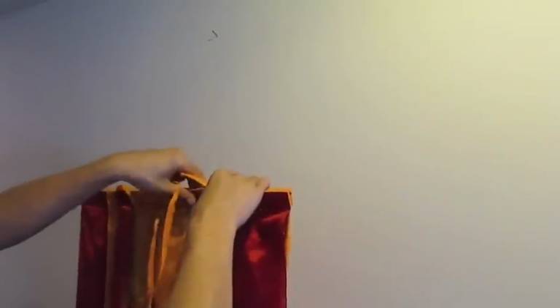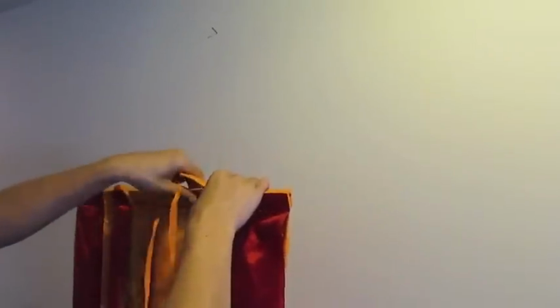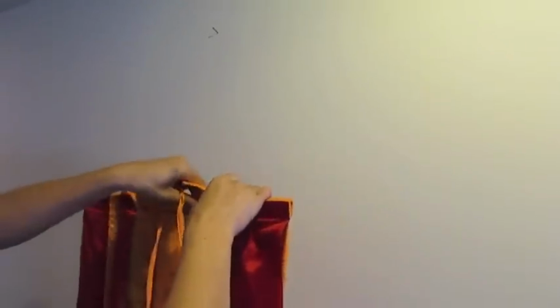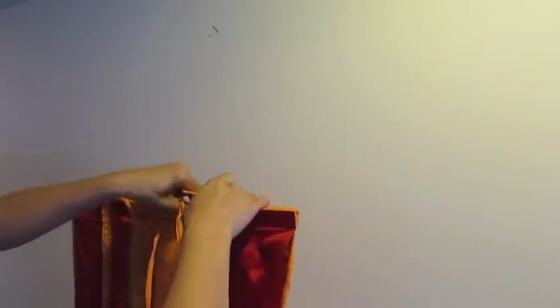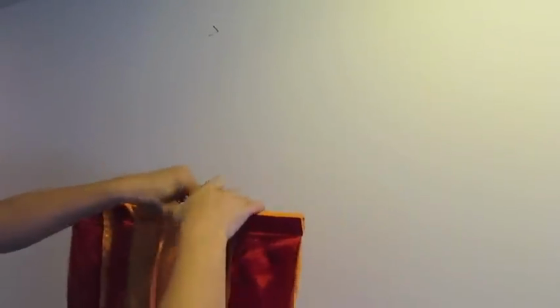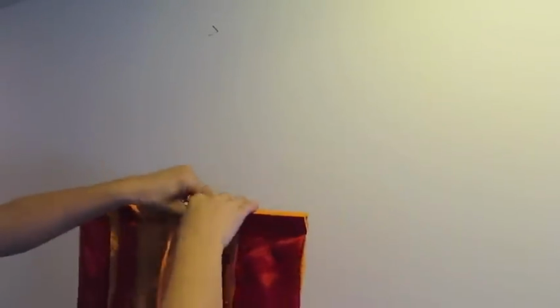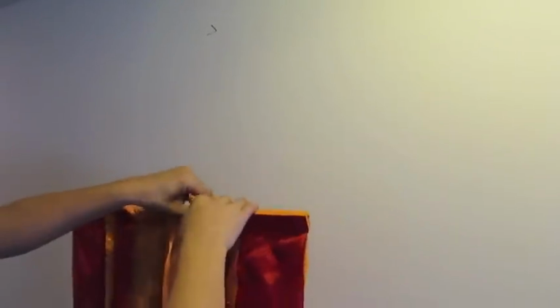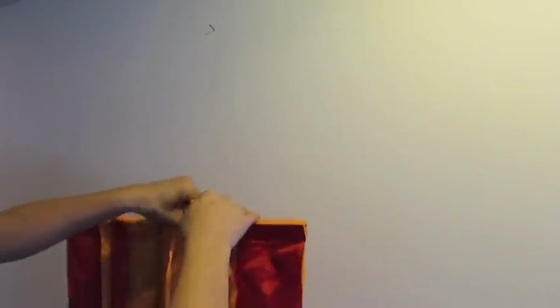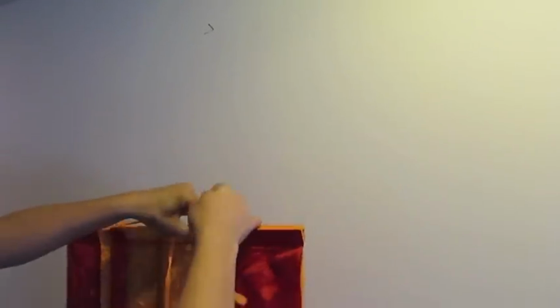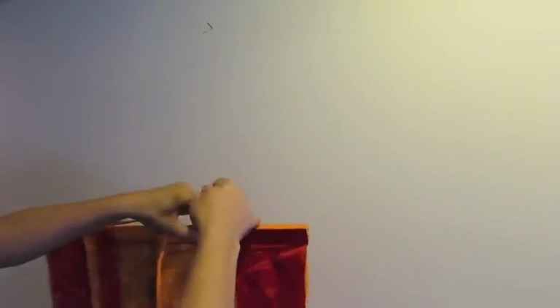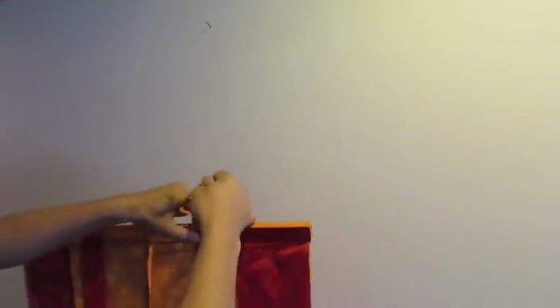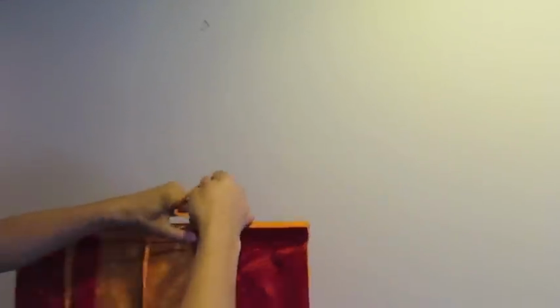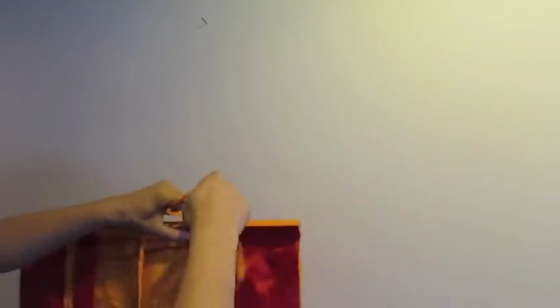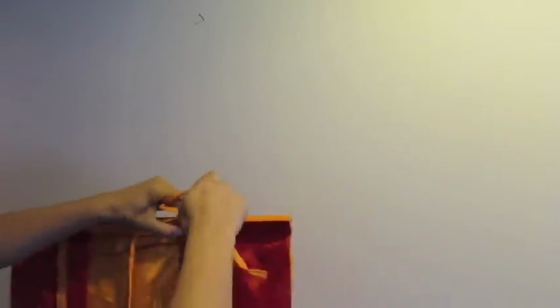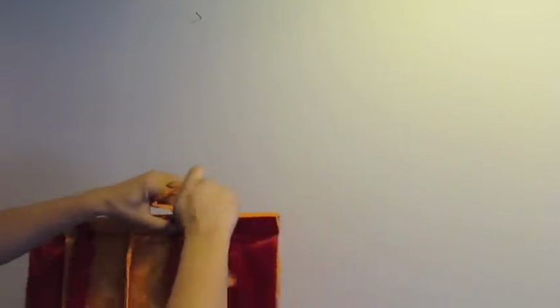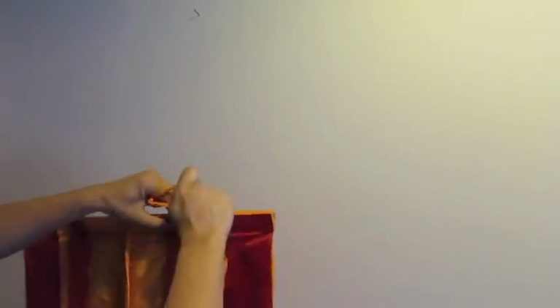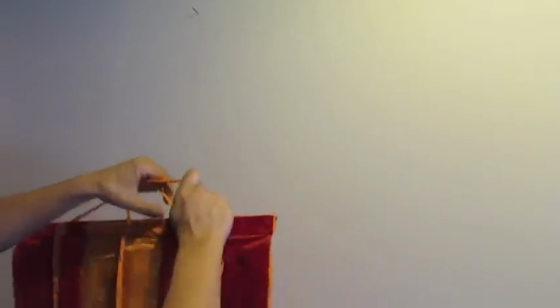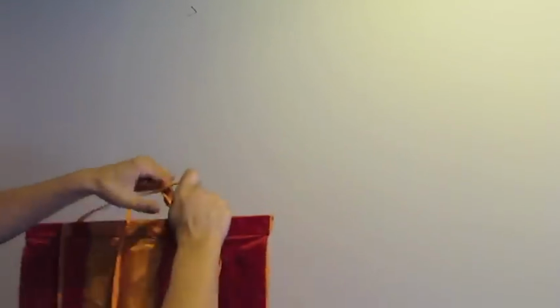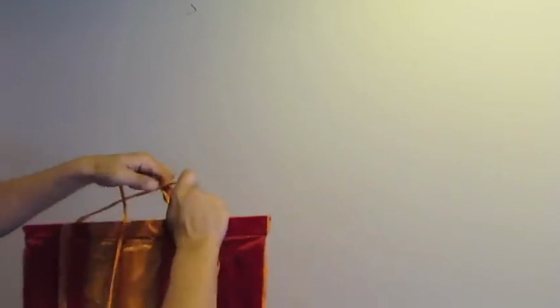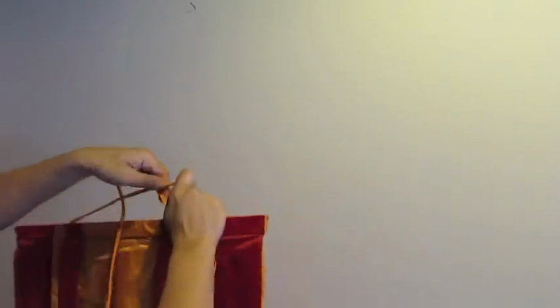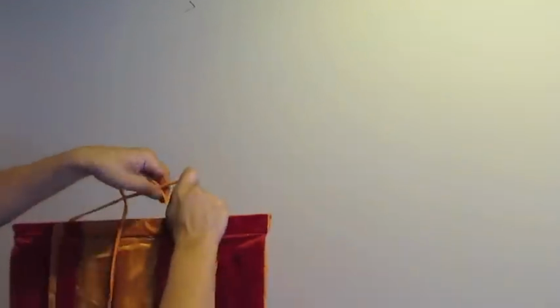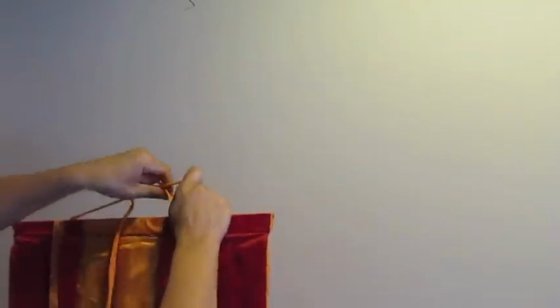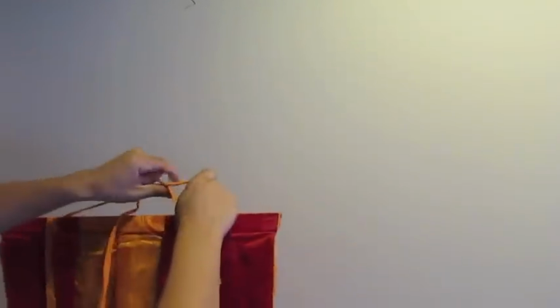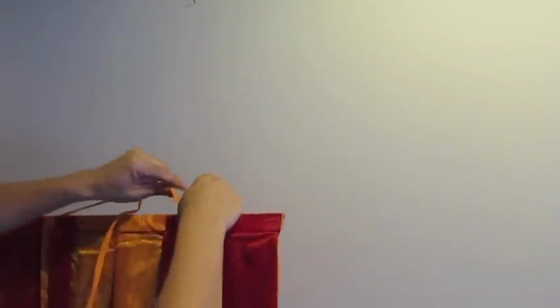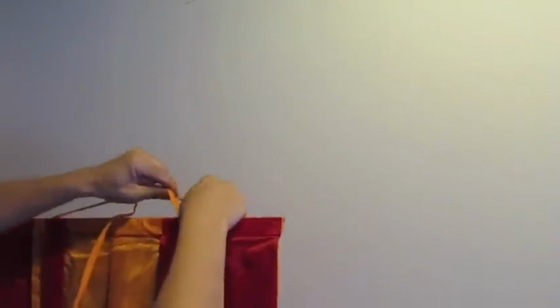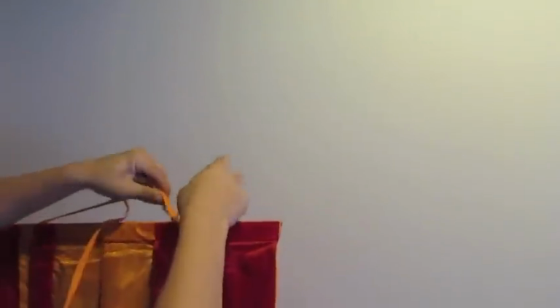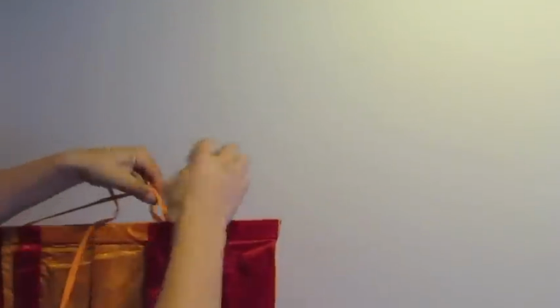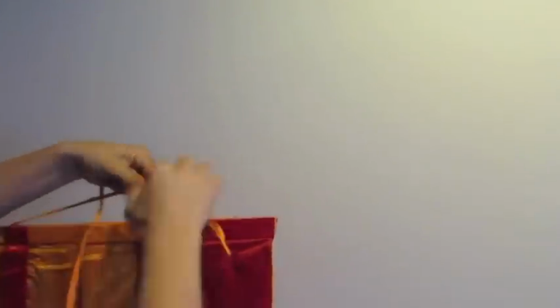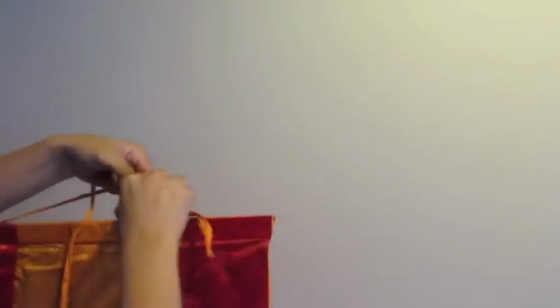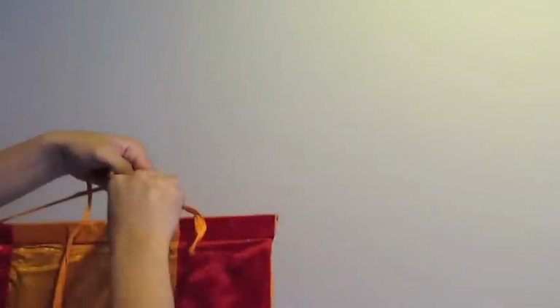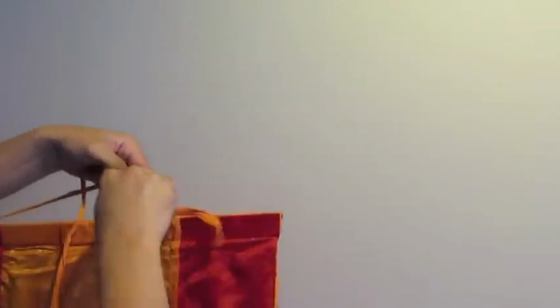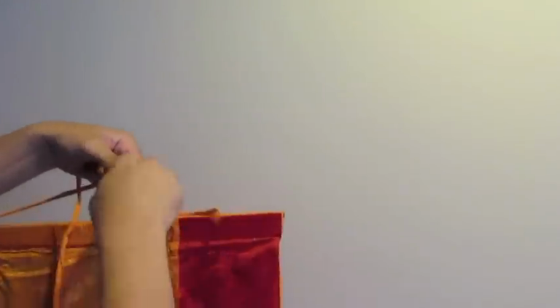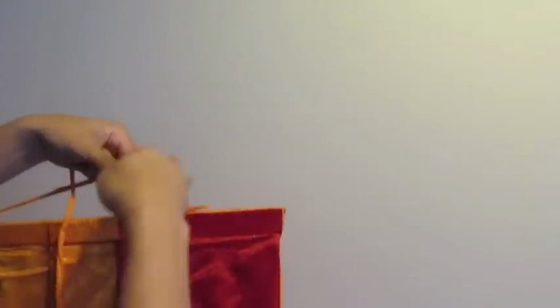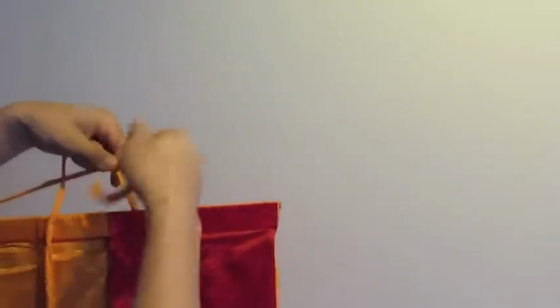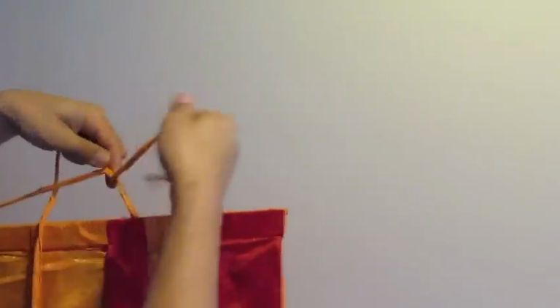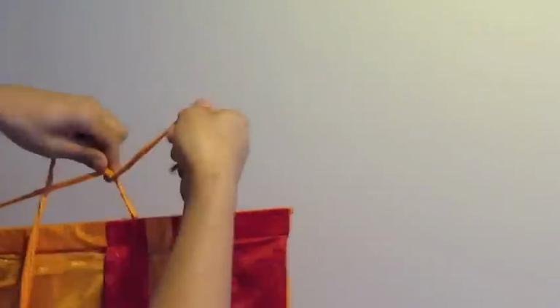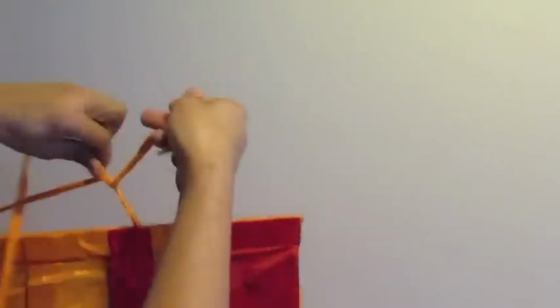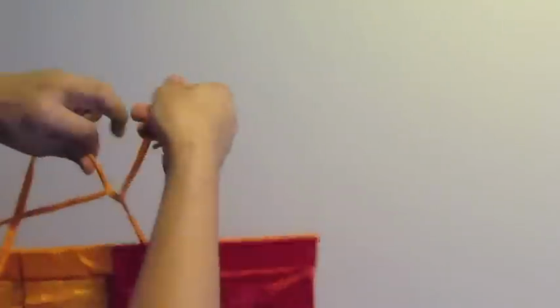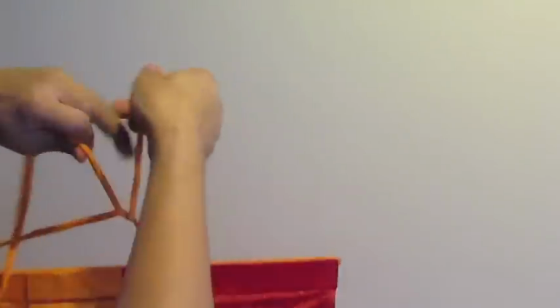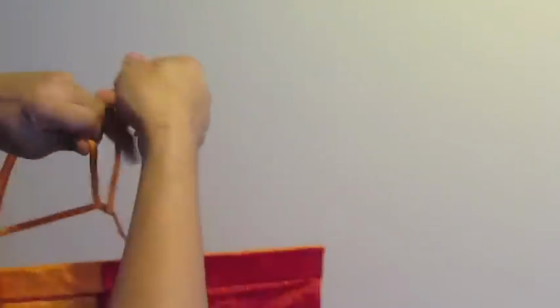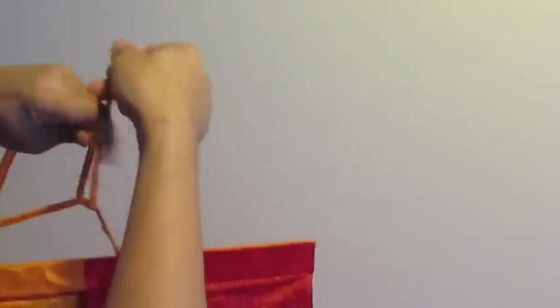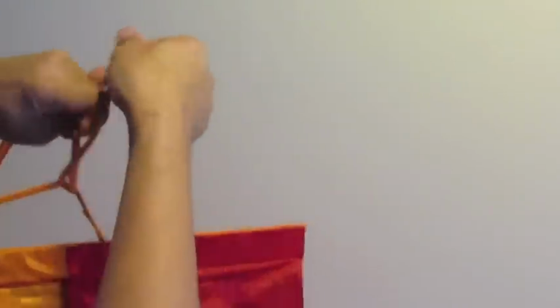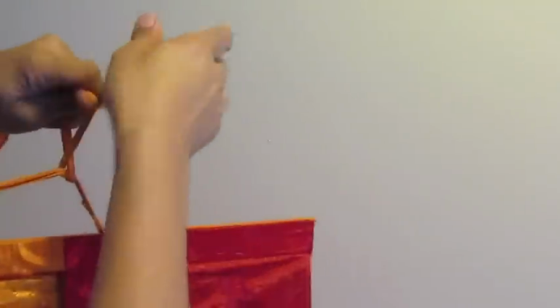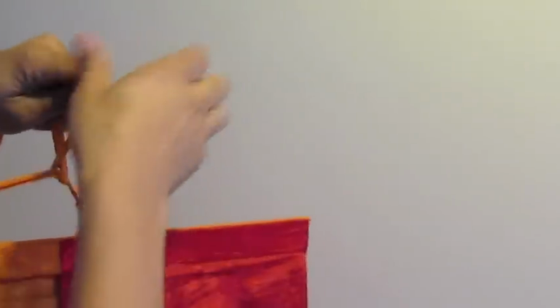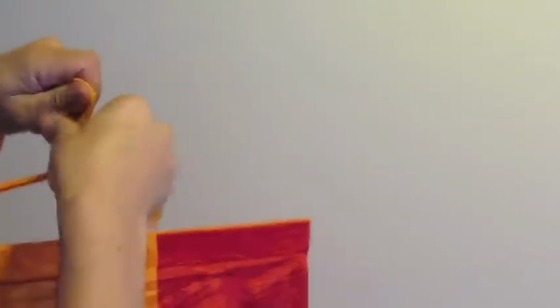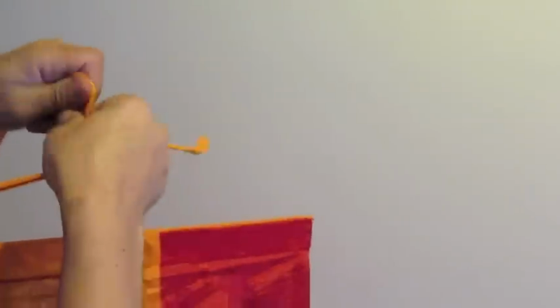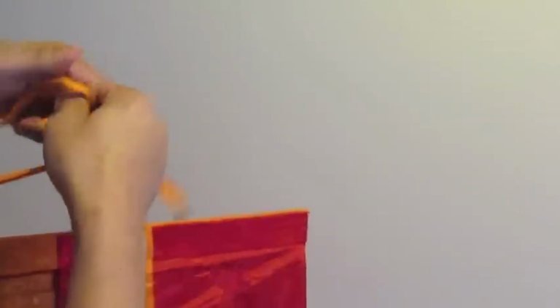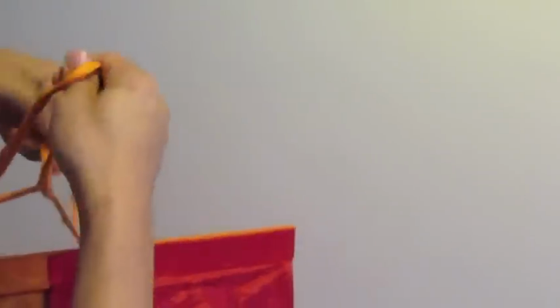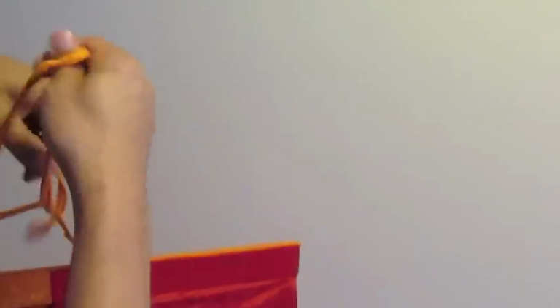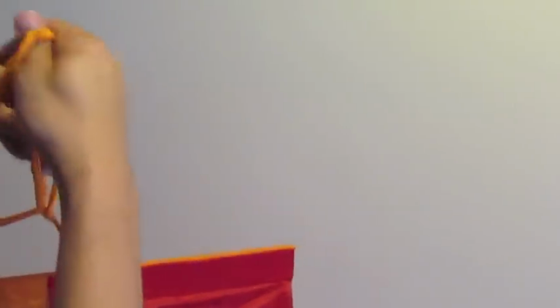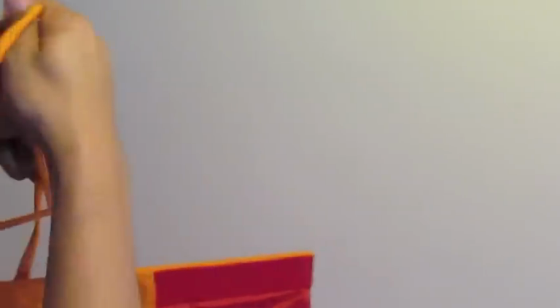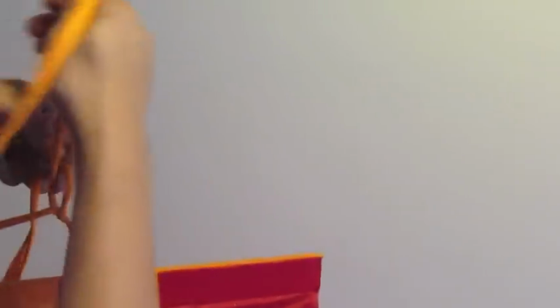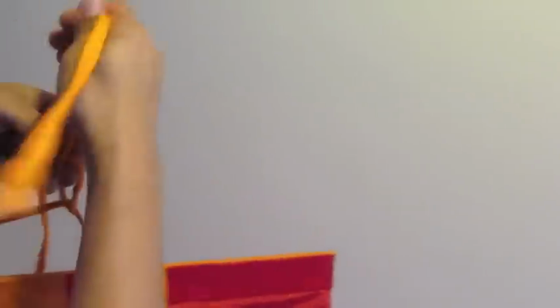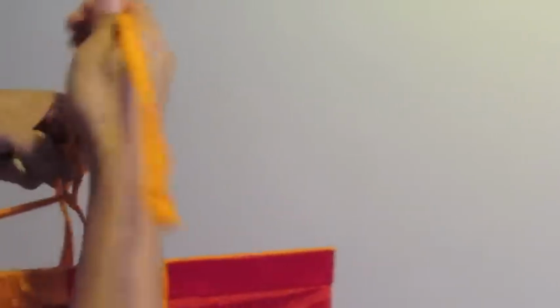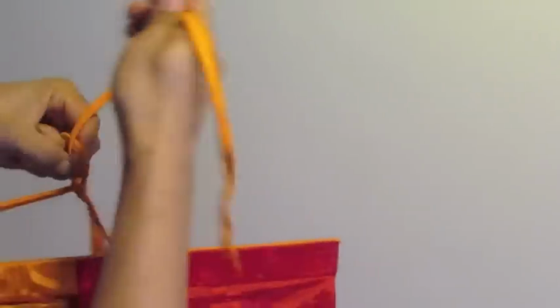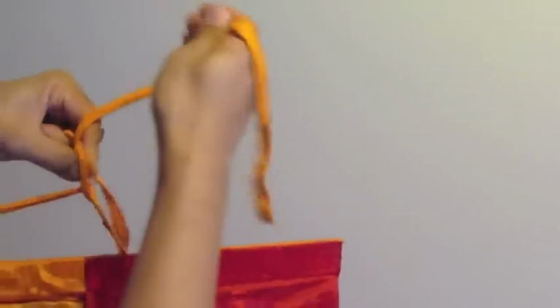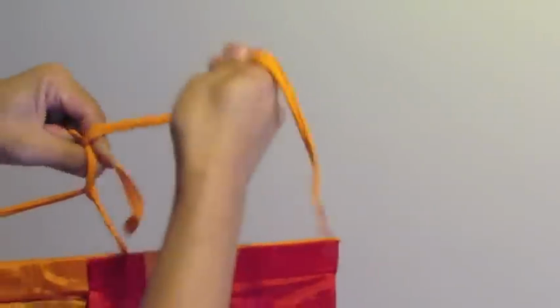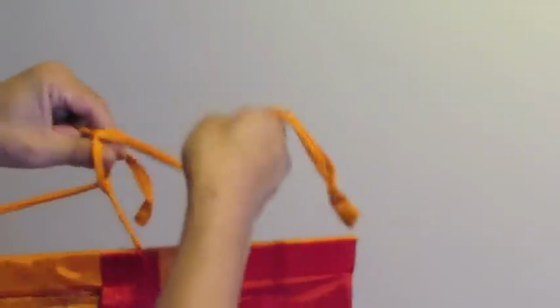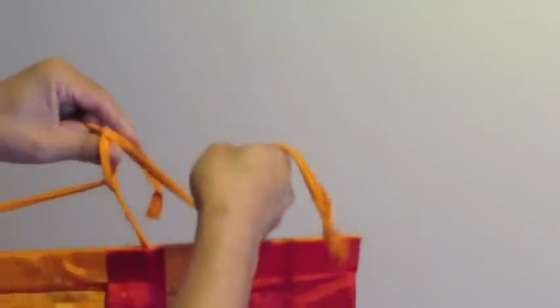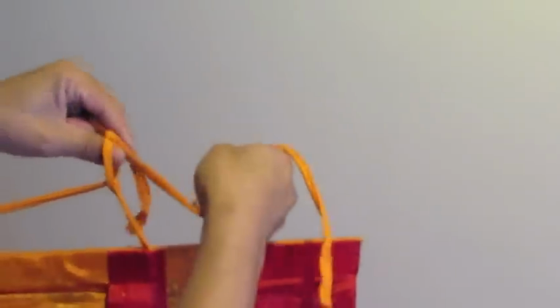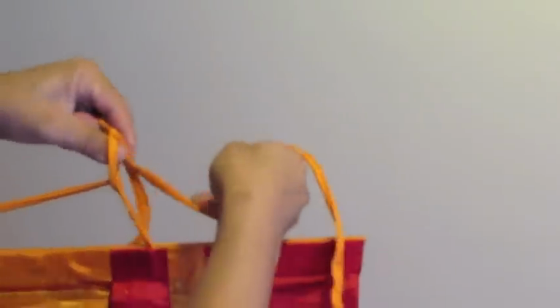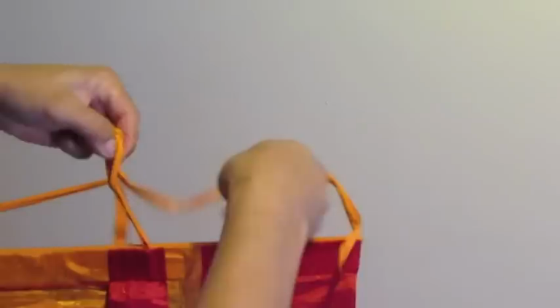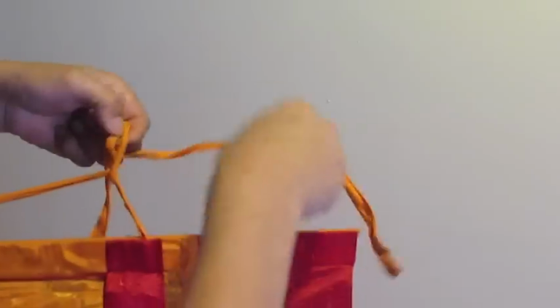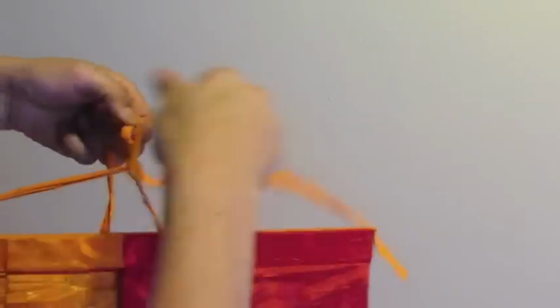There should be two strings sewn into the frame. Use these to hang your tanka.